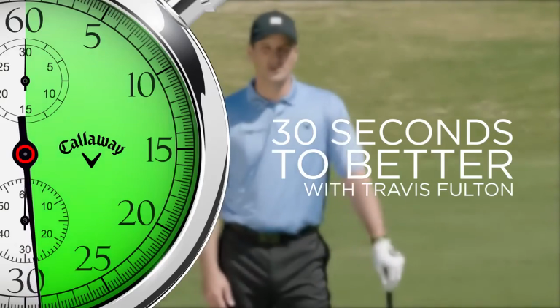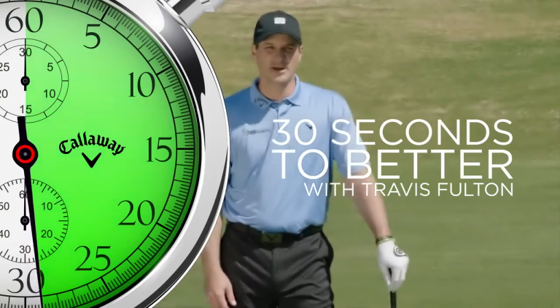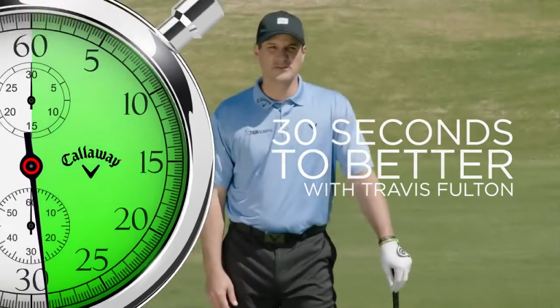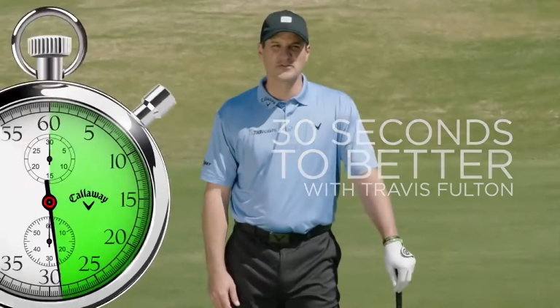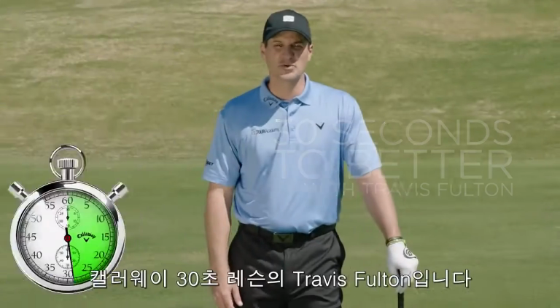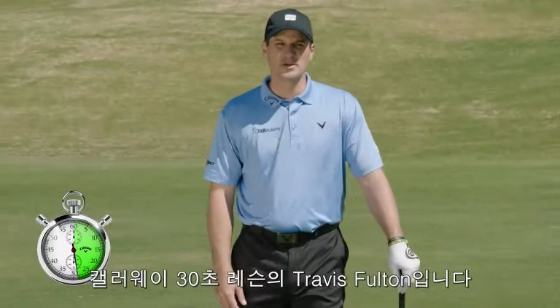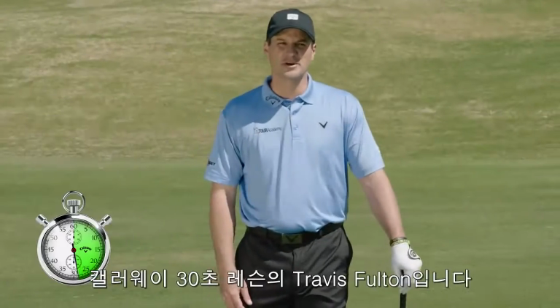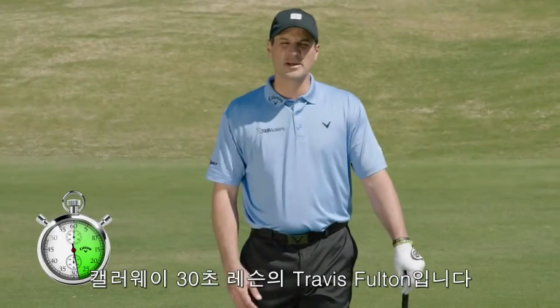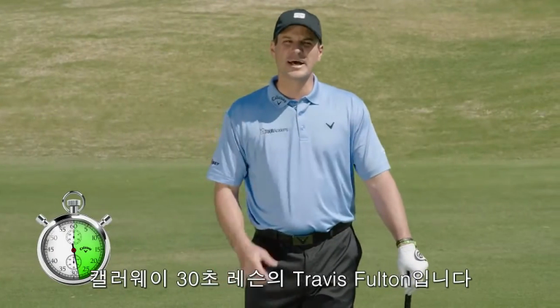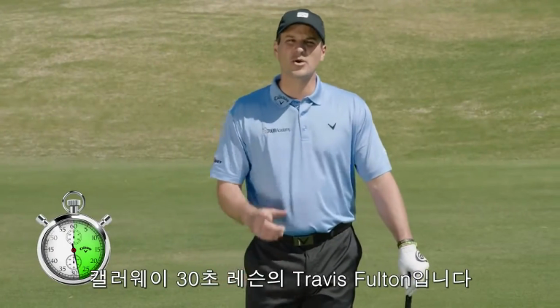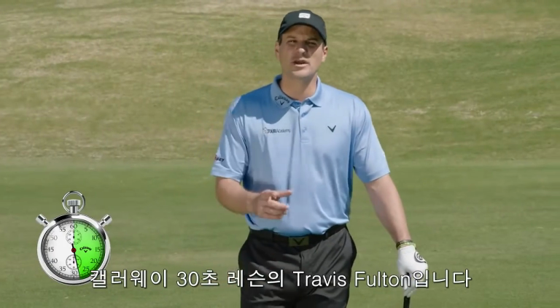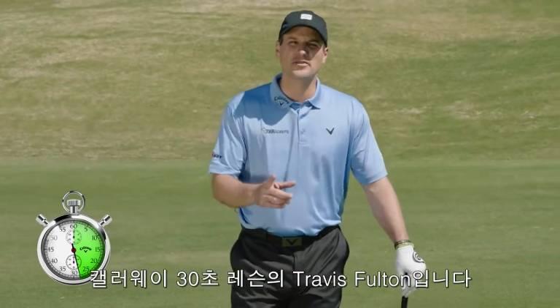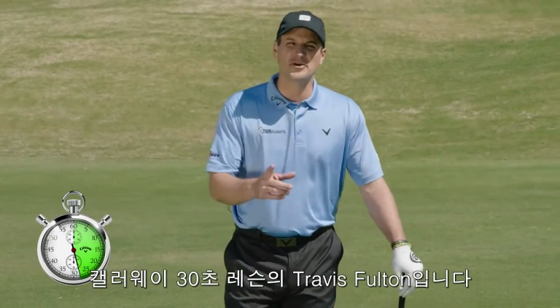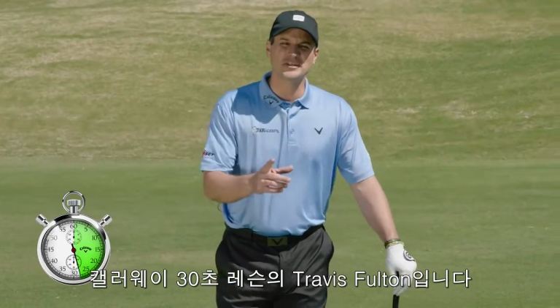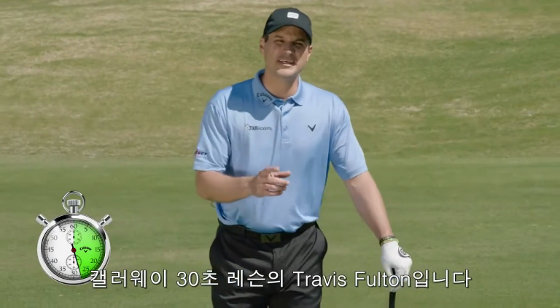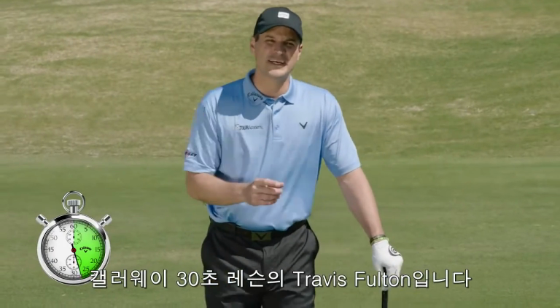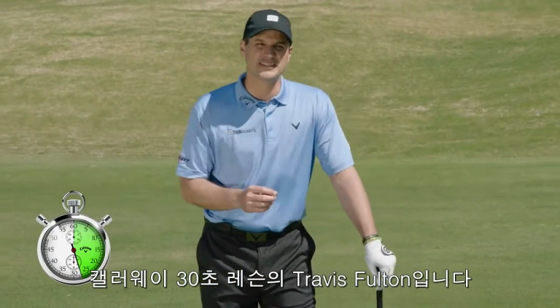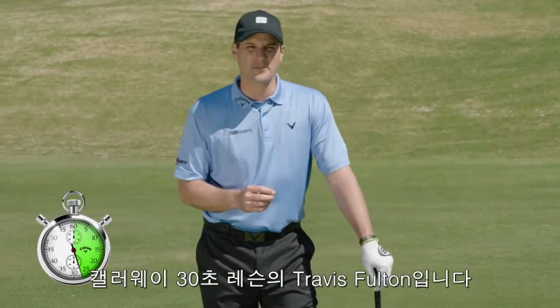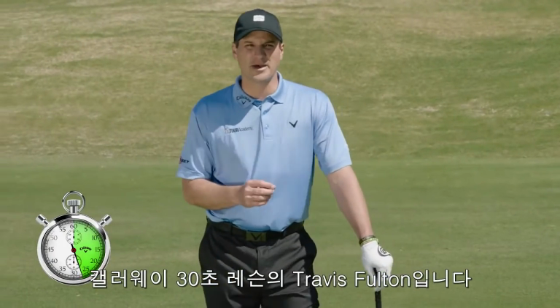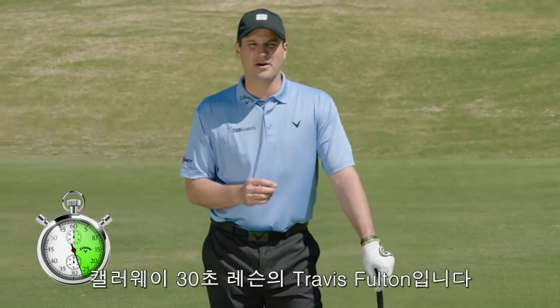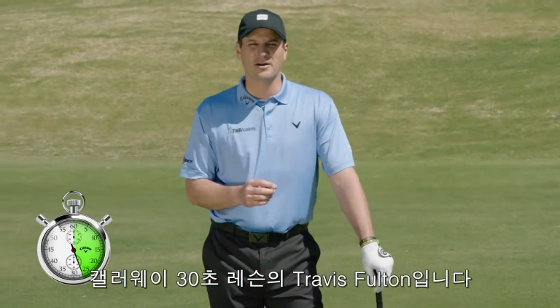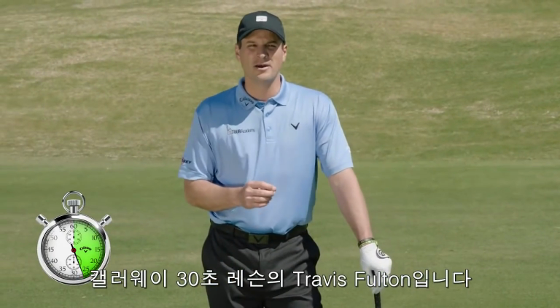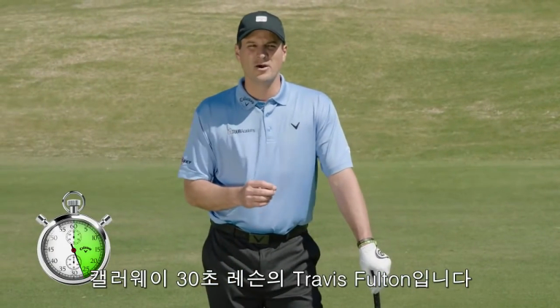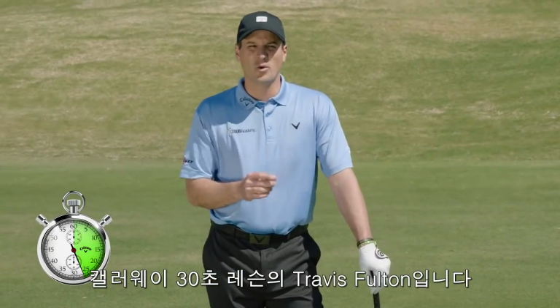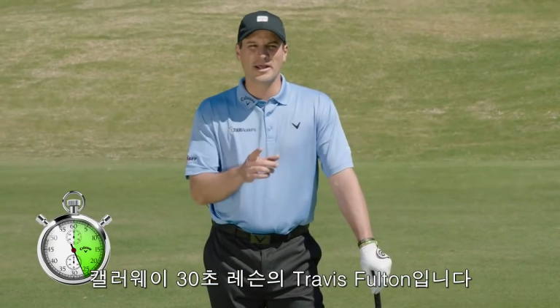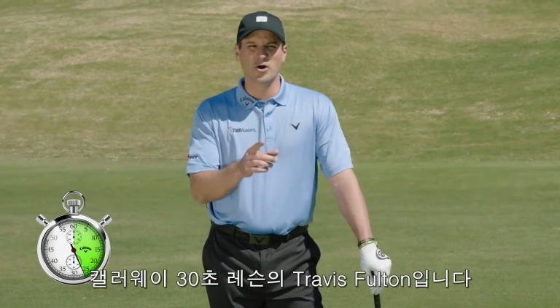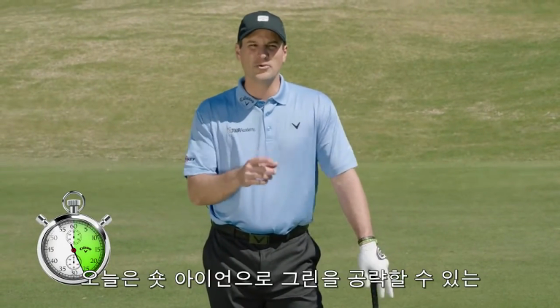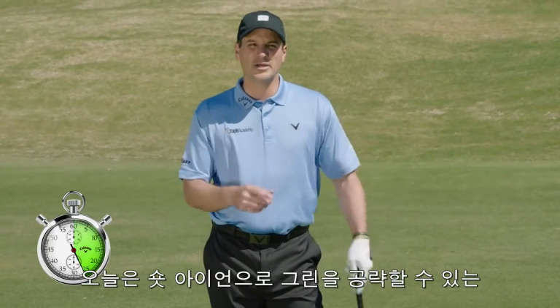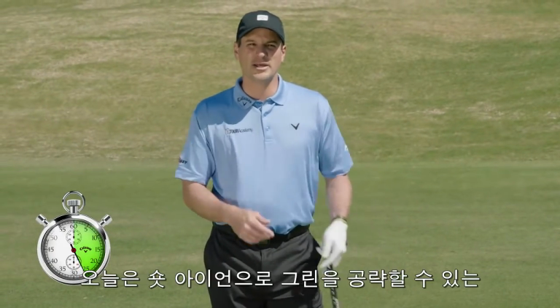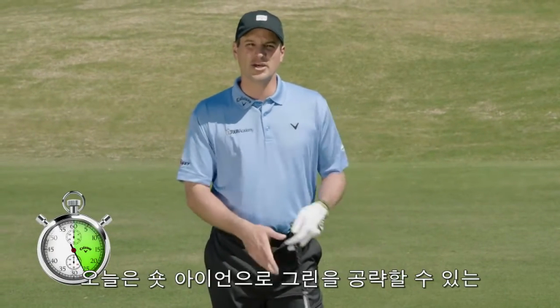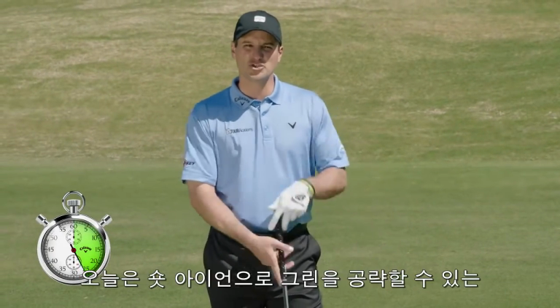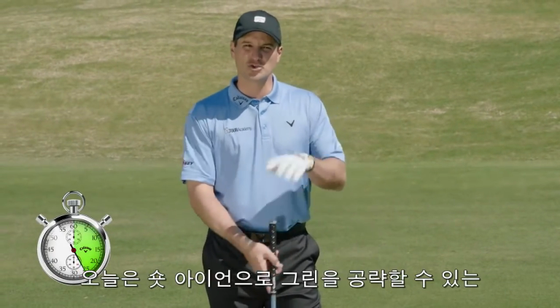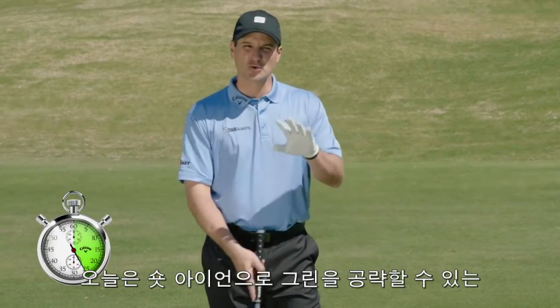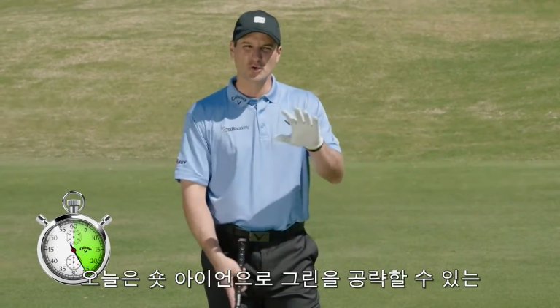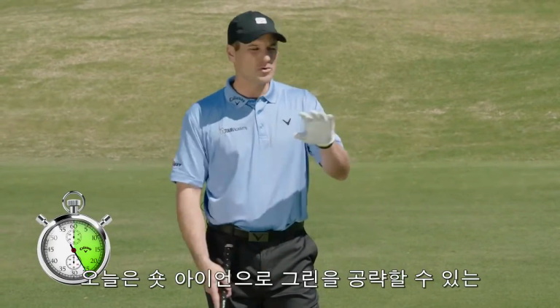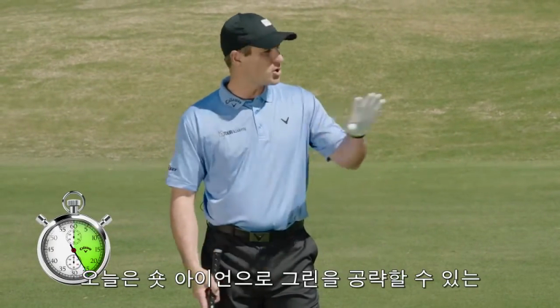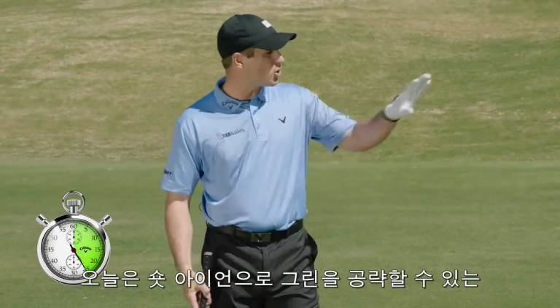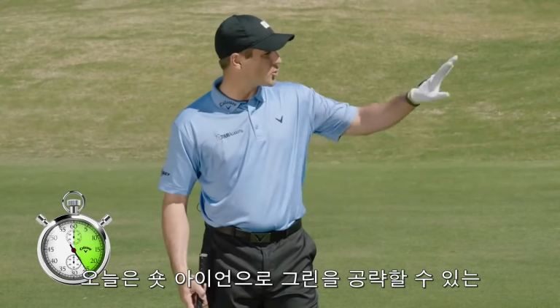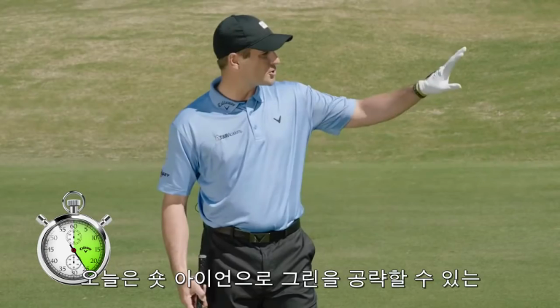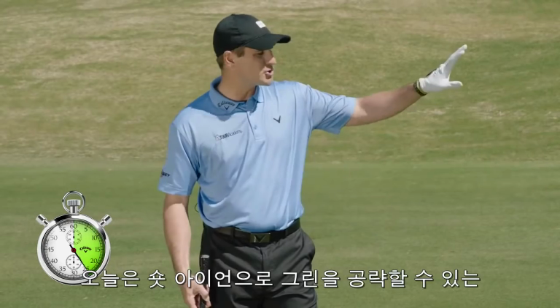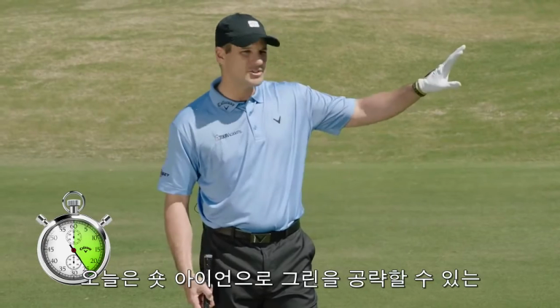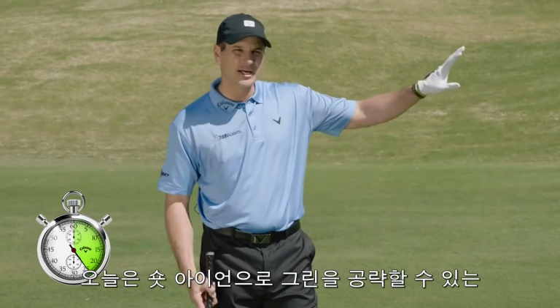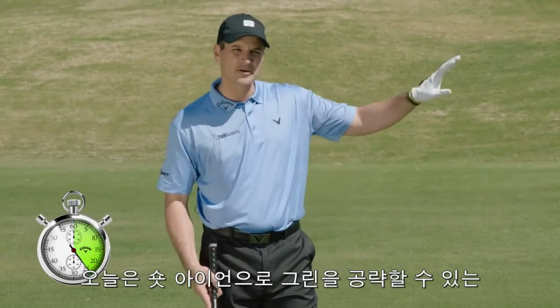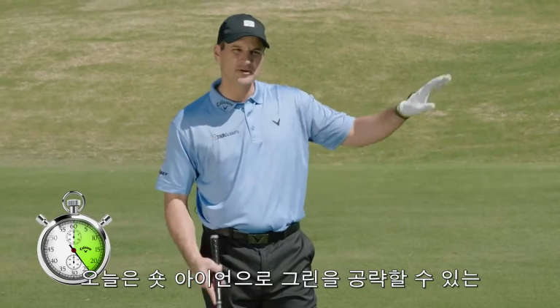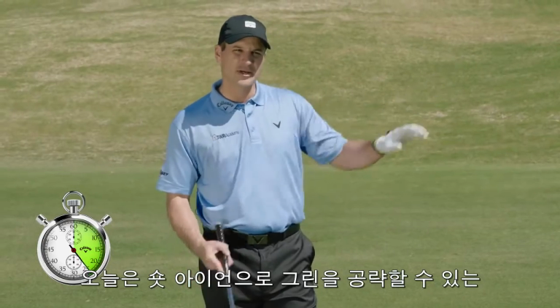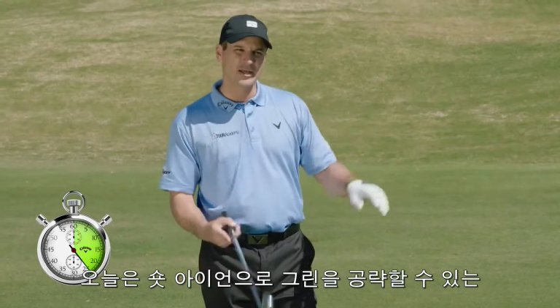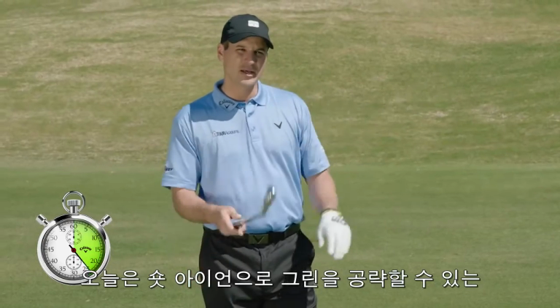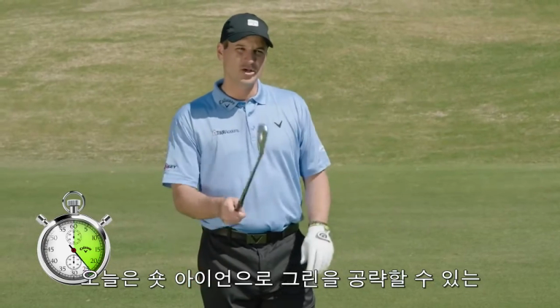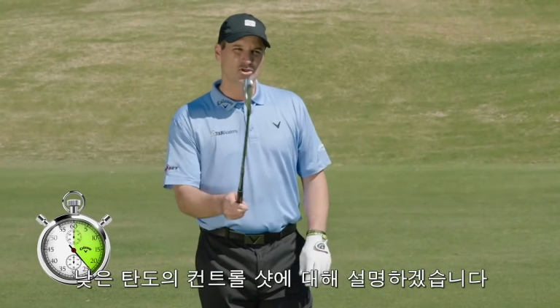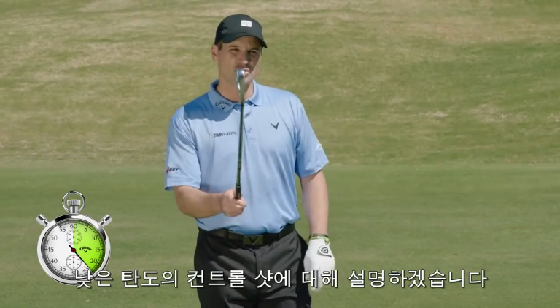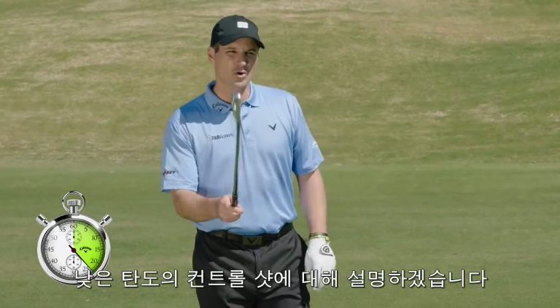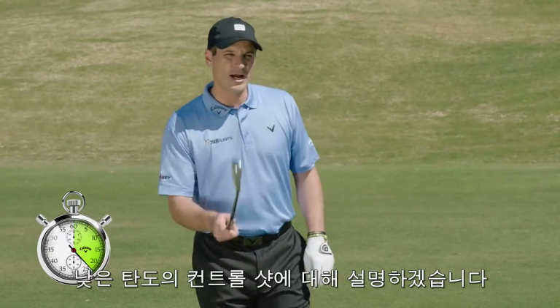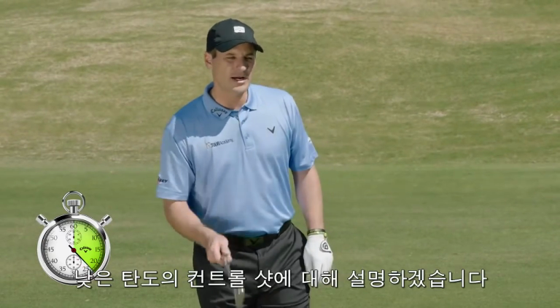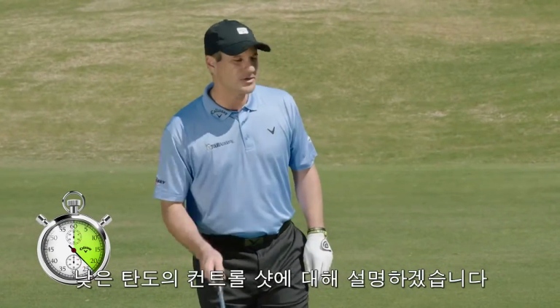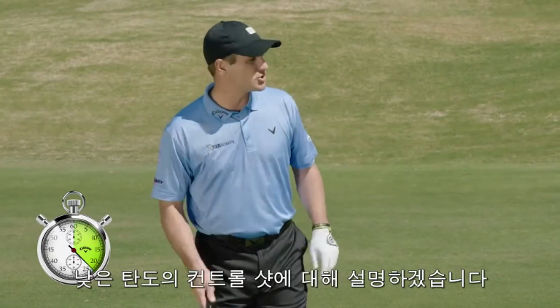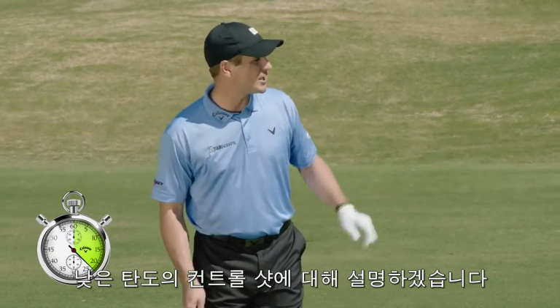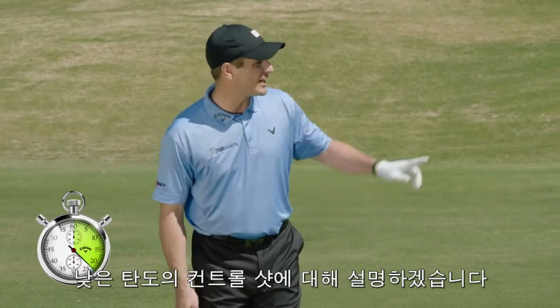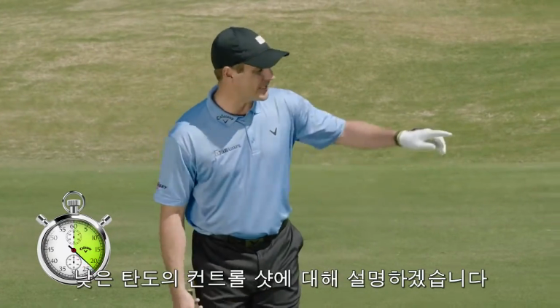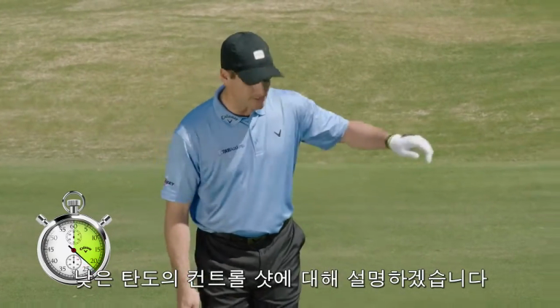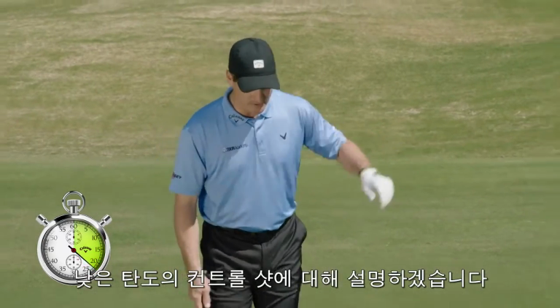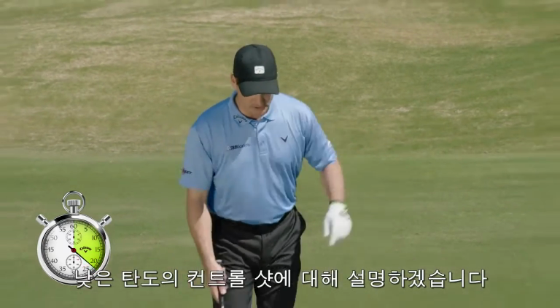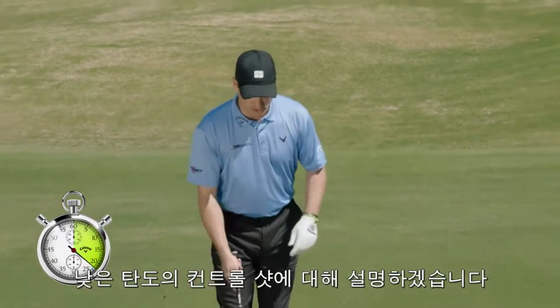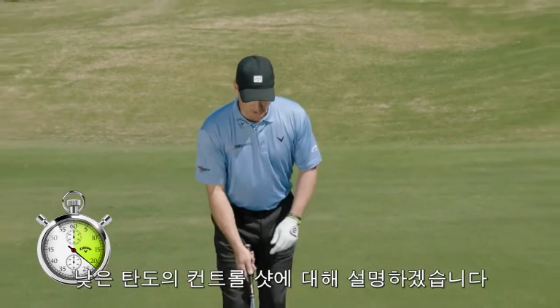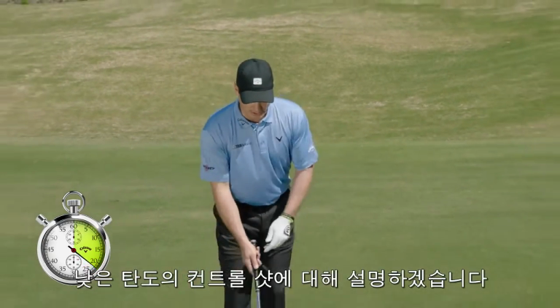Travis Fulton here at Callaway, 30 seconds to better. I want to help you hit a controlled lower trajectory short iron shot into the green.